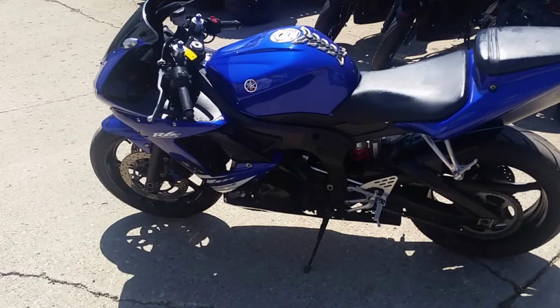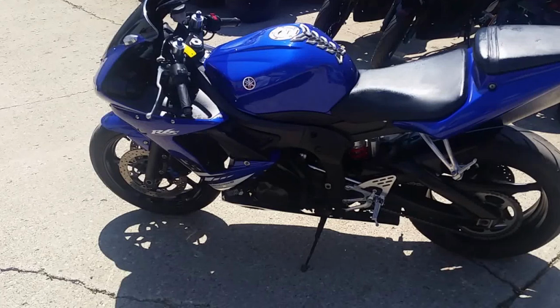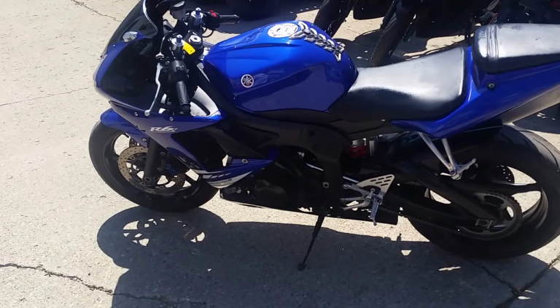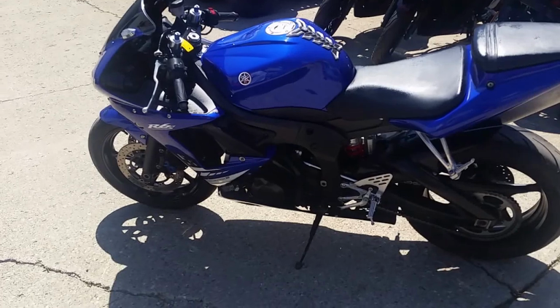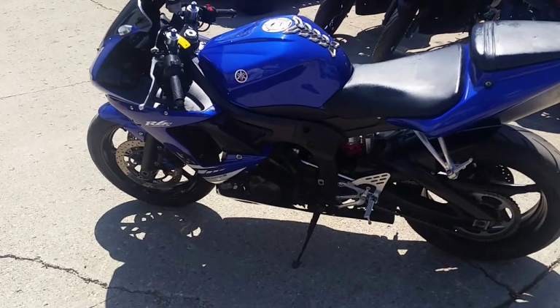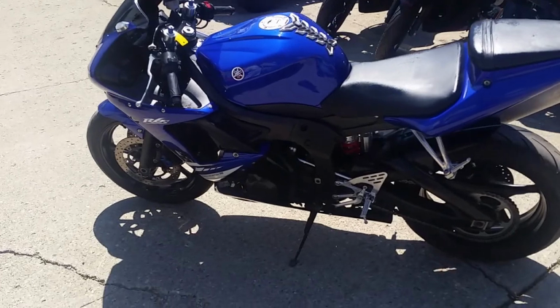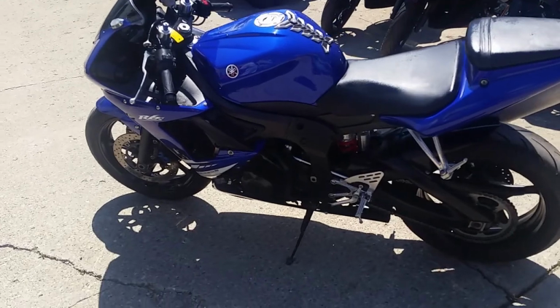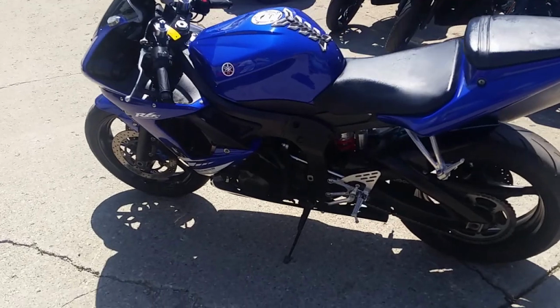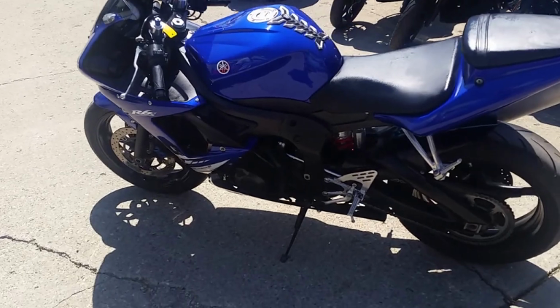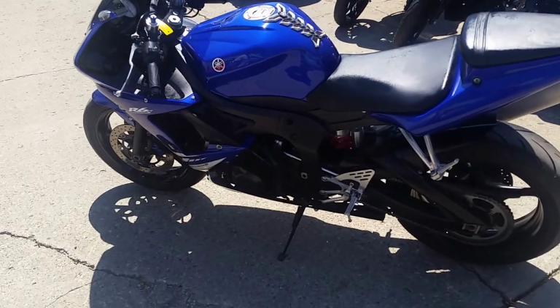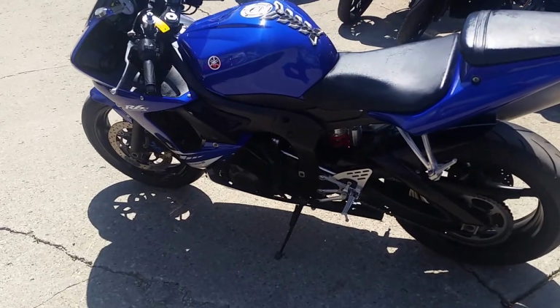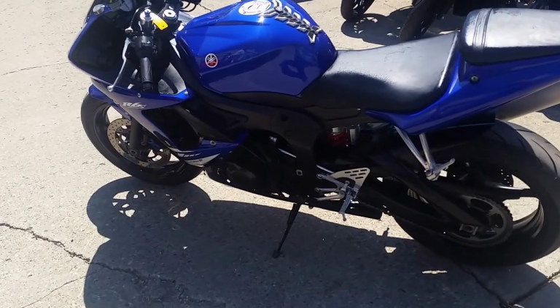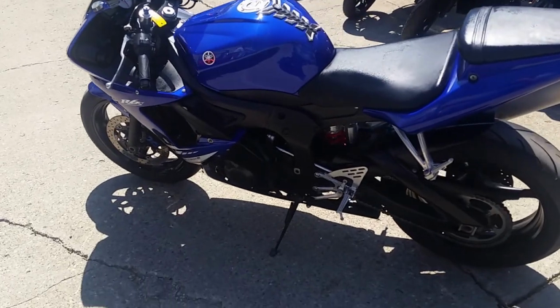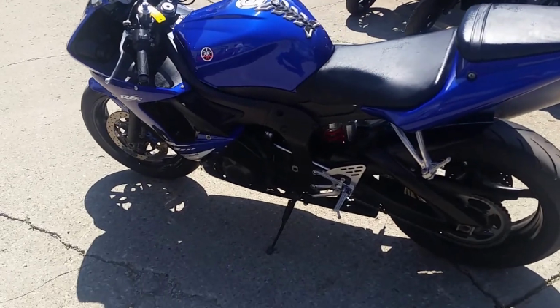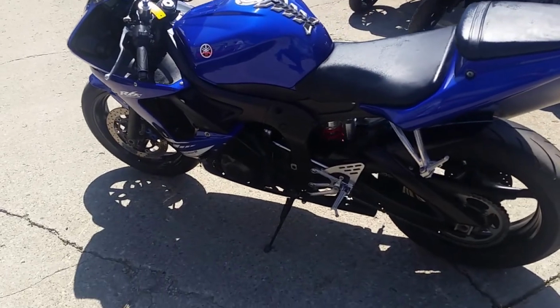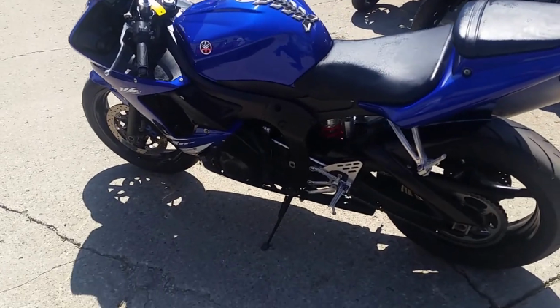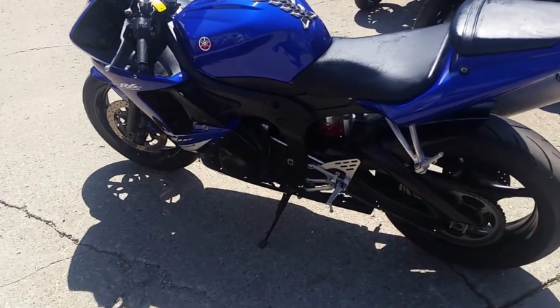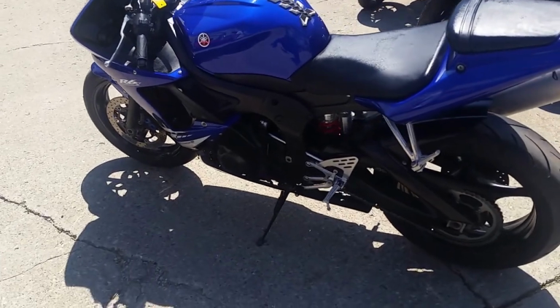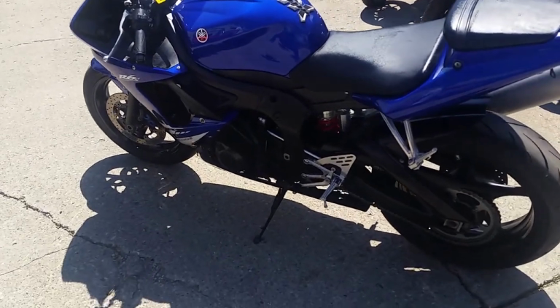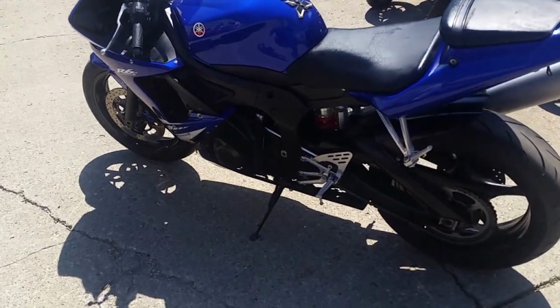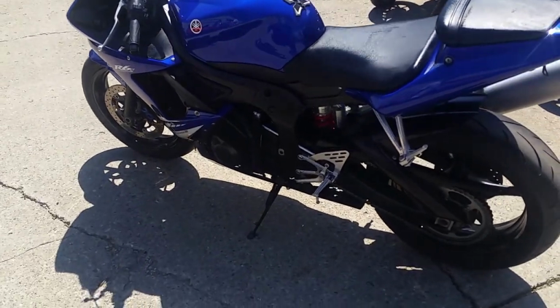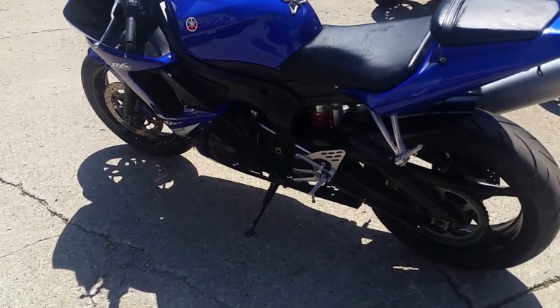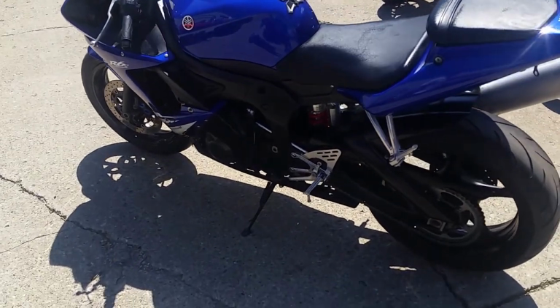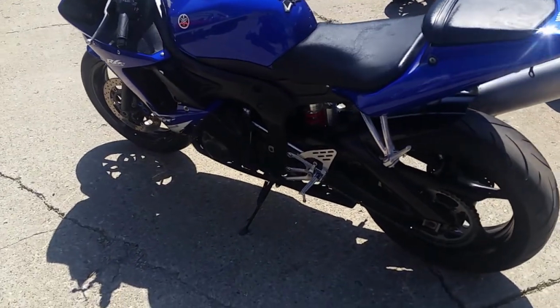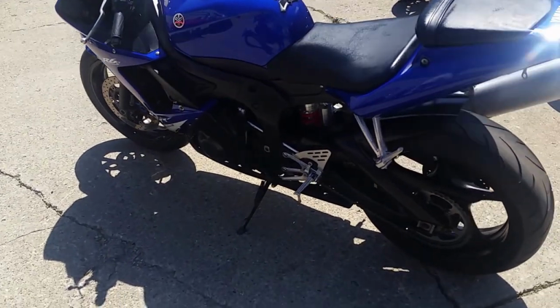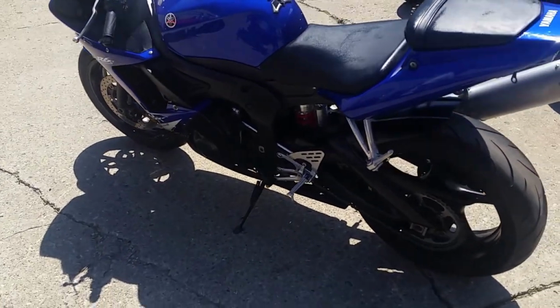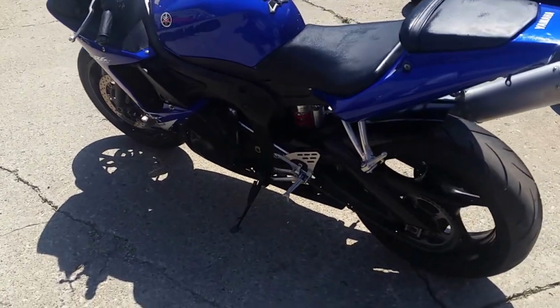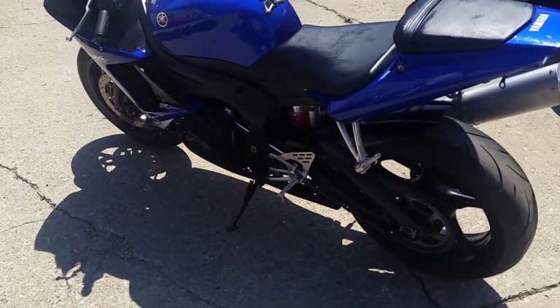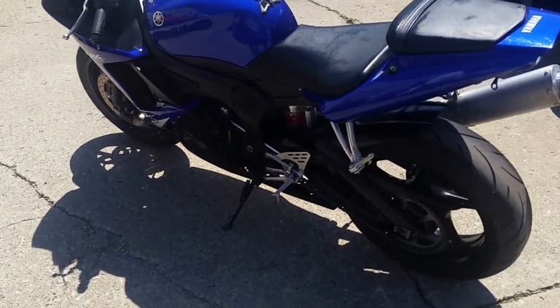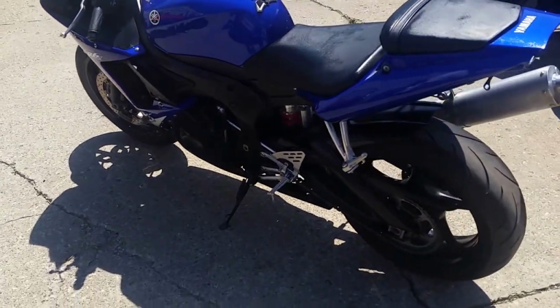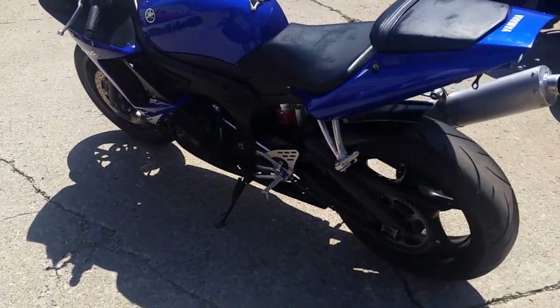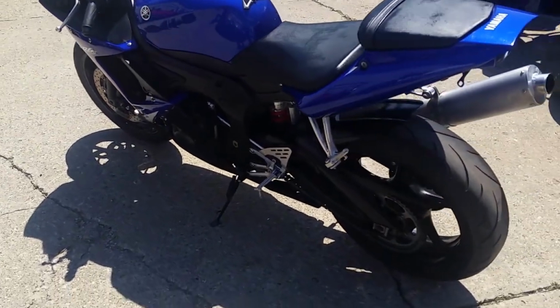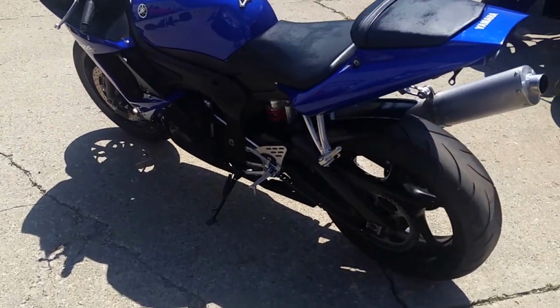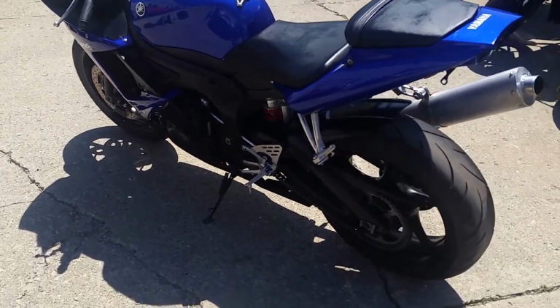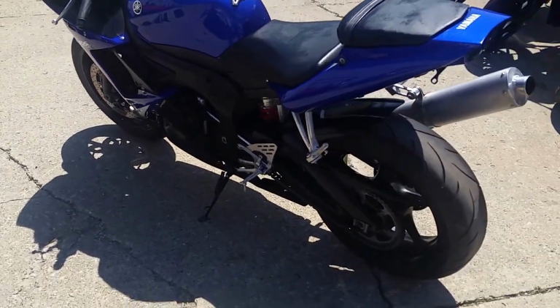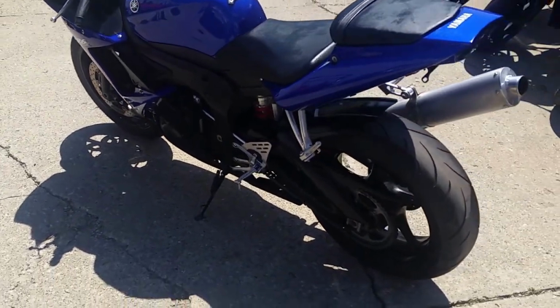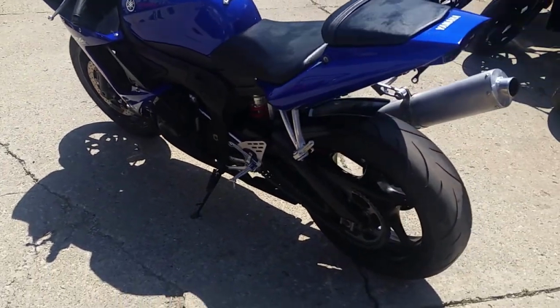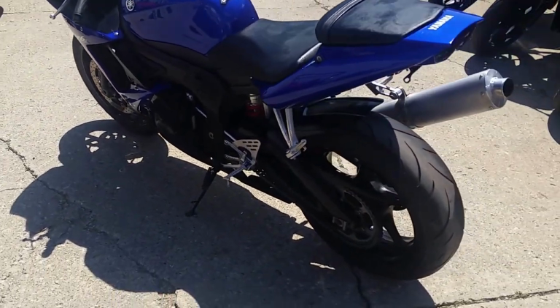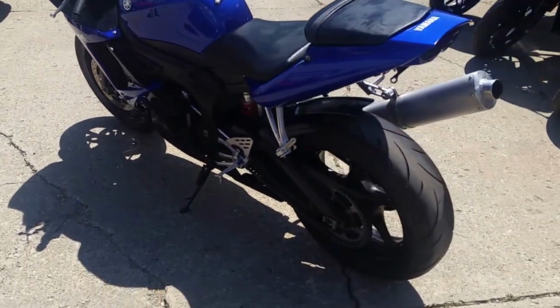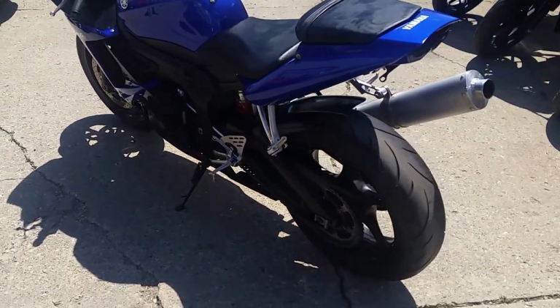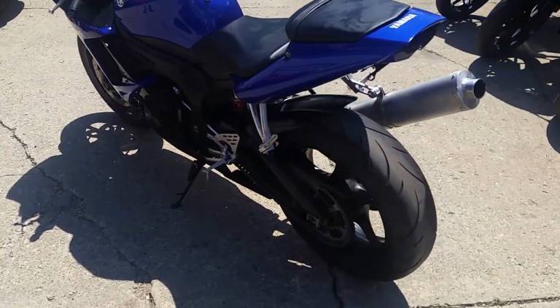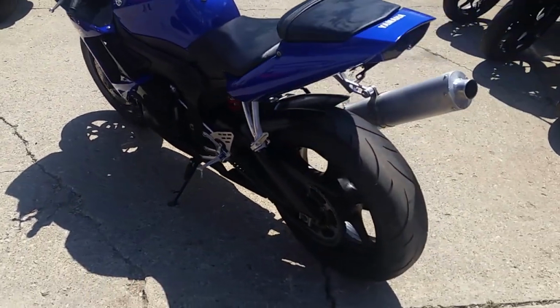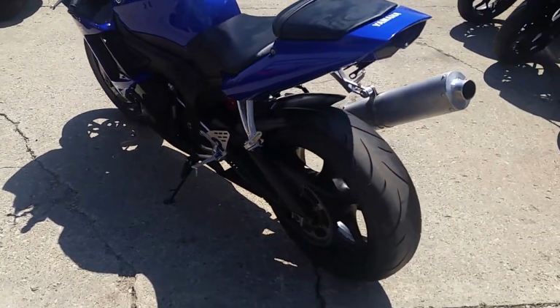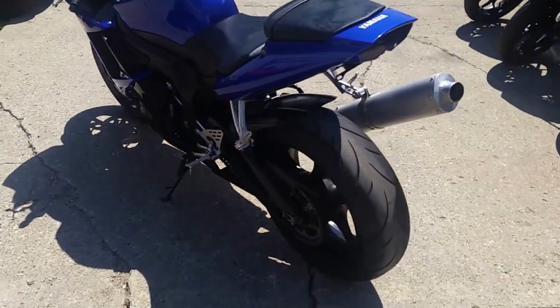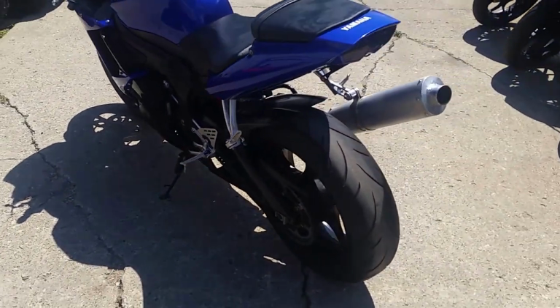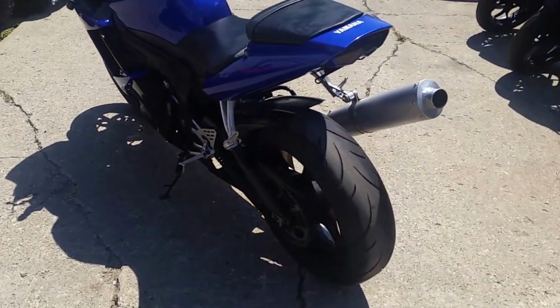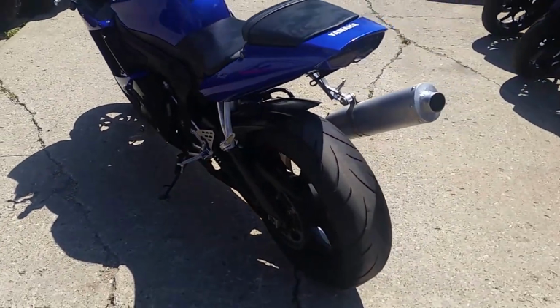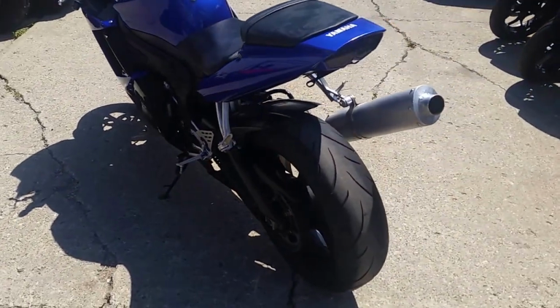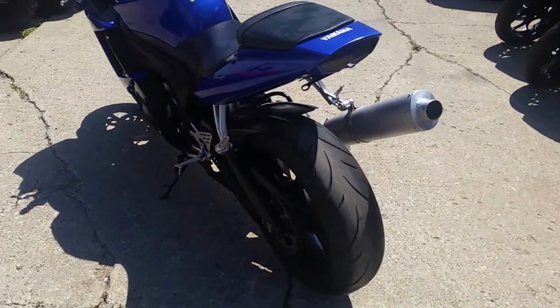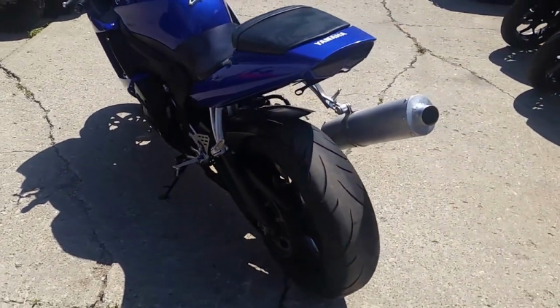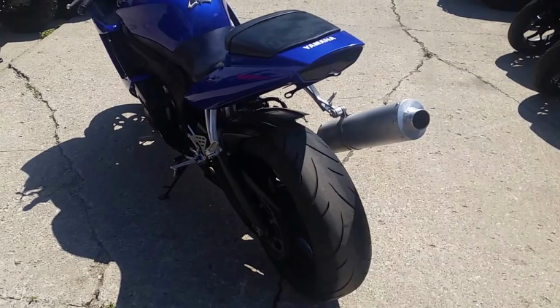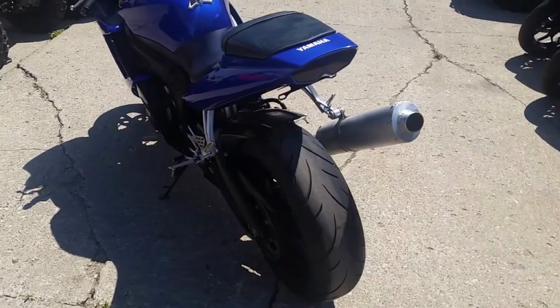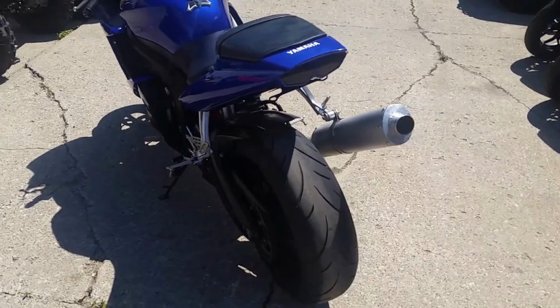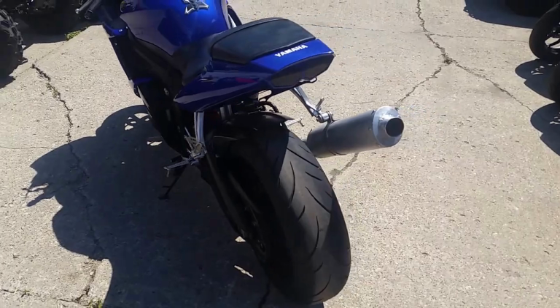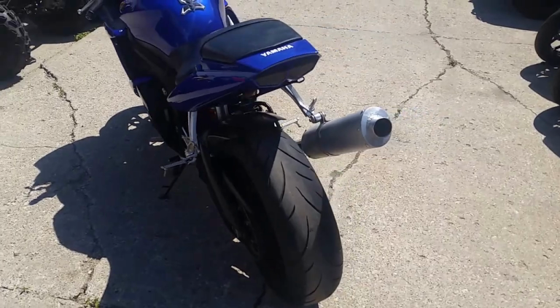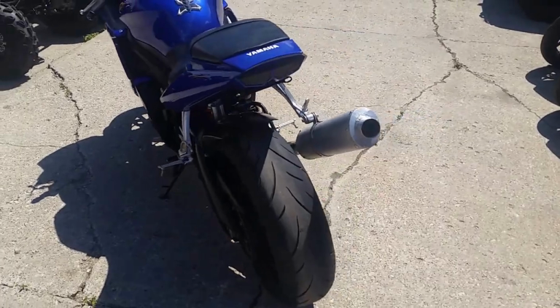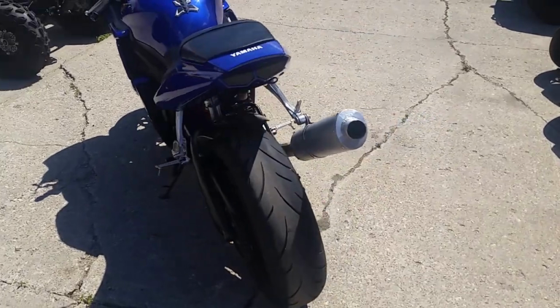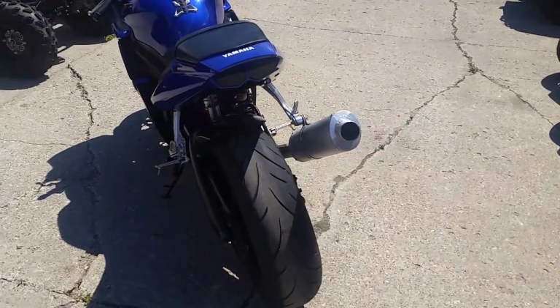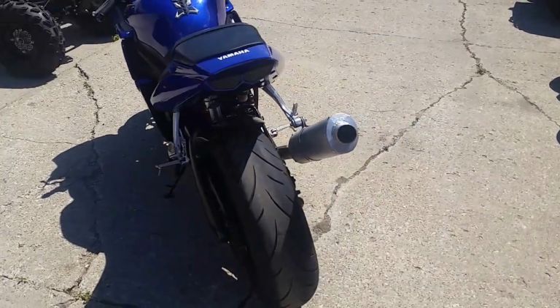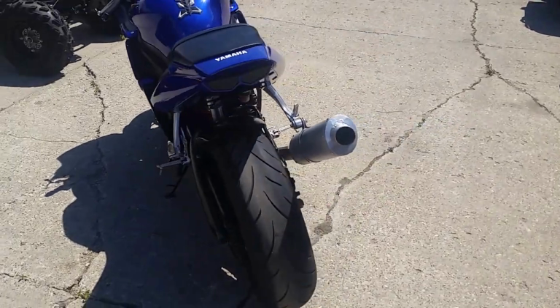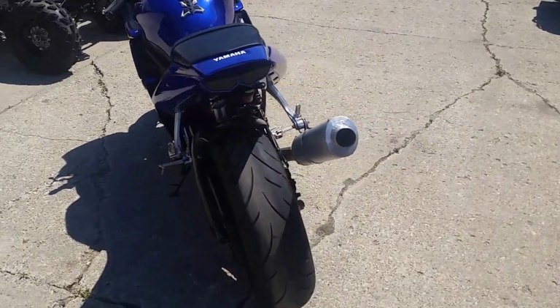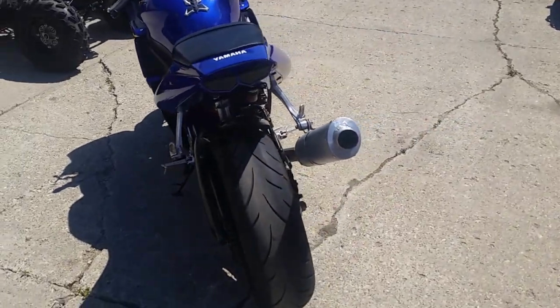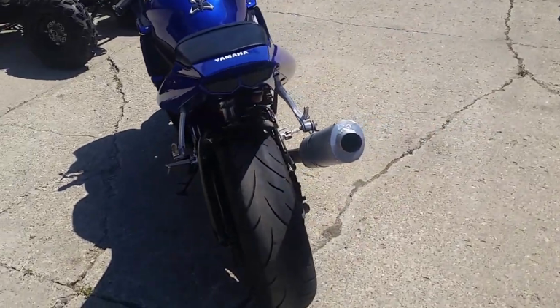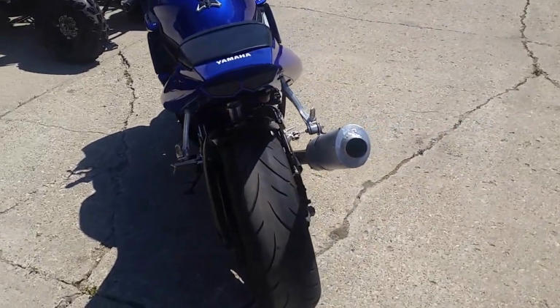Hey guys, it's Approval Power Sports. We've got guaranteed financing on all of our bikes. We've got over 450 used bikes in stock.